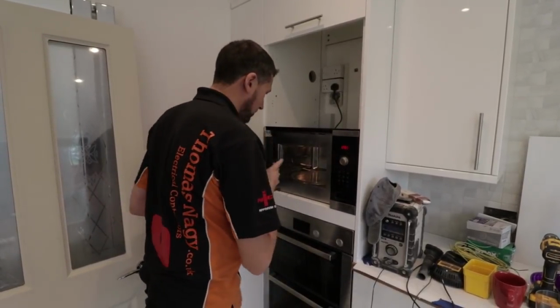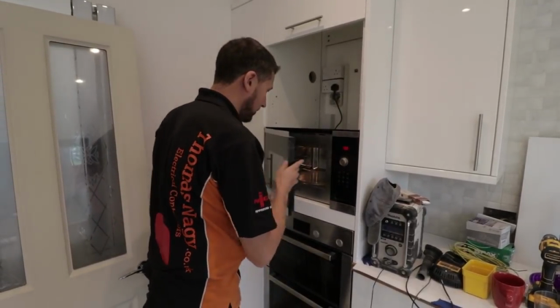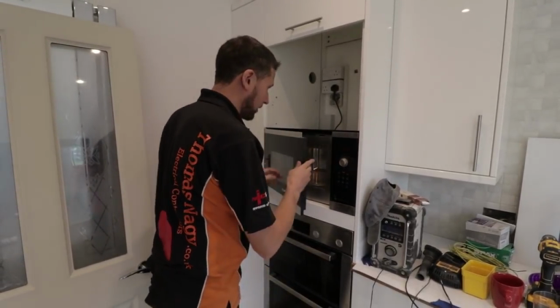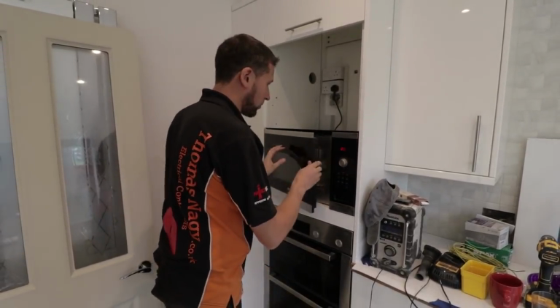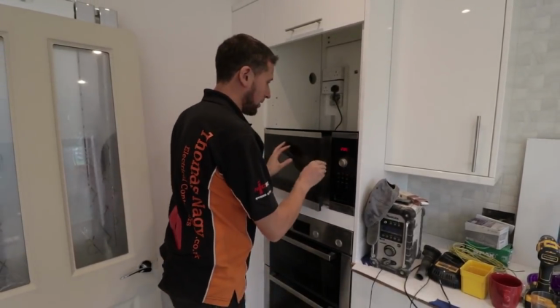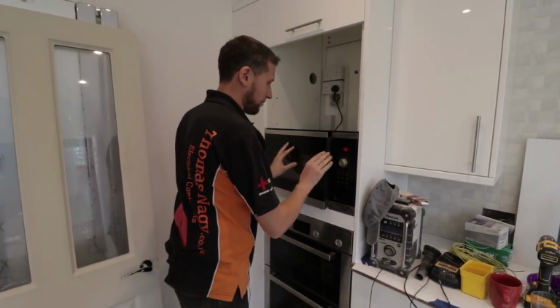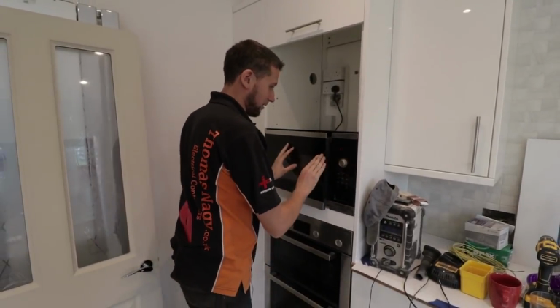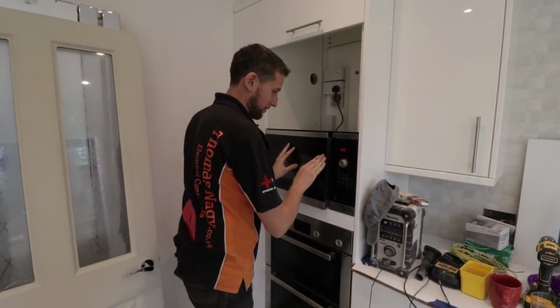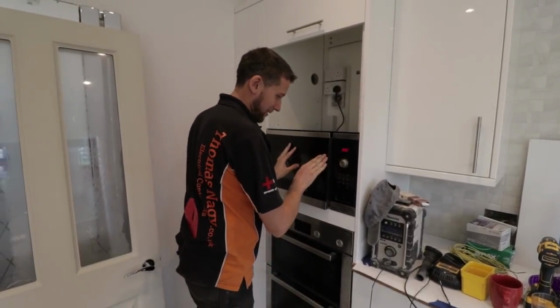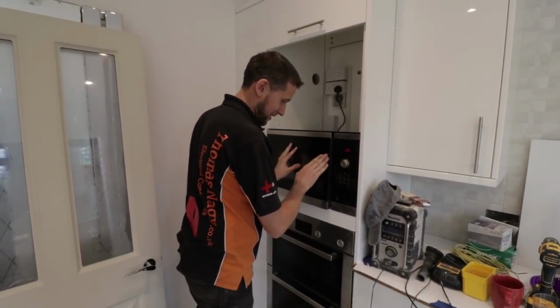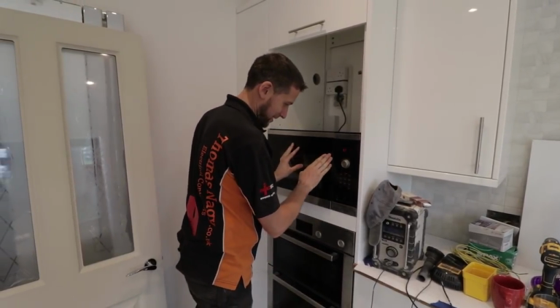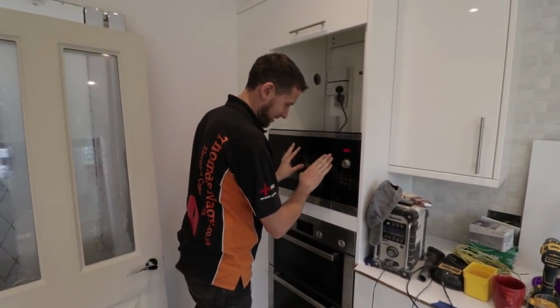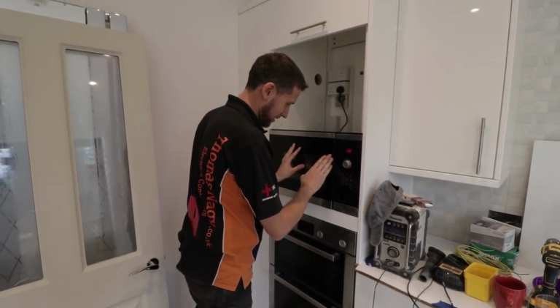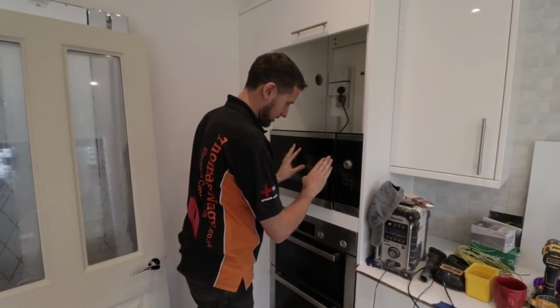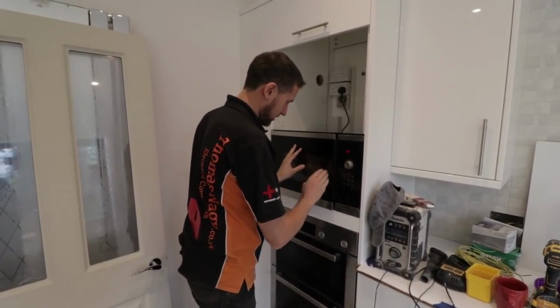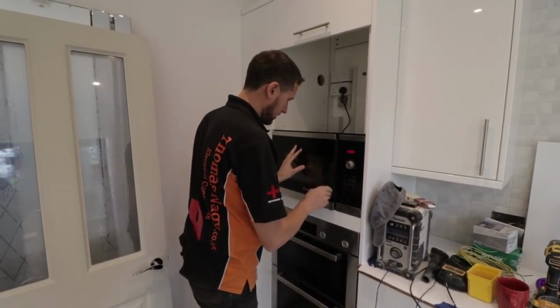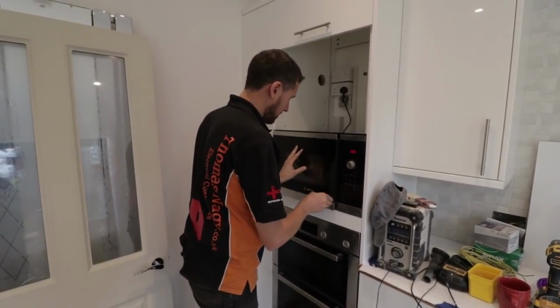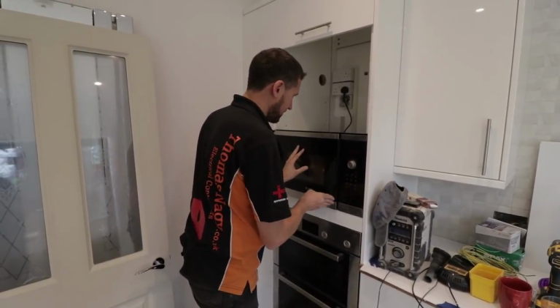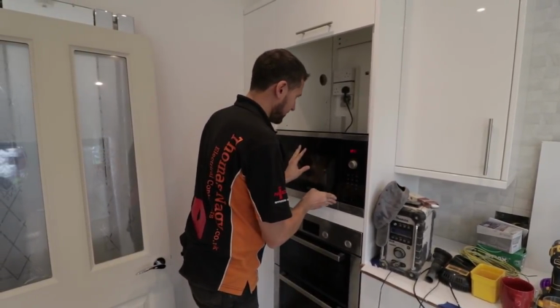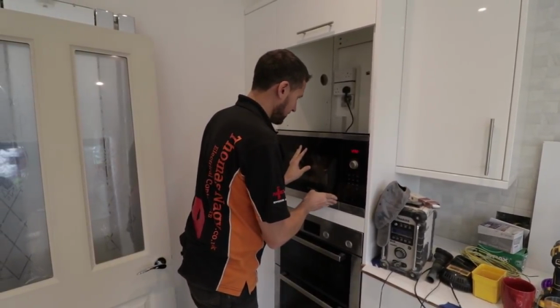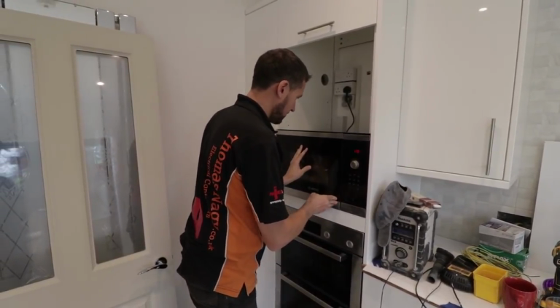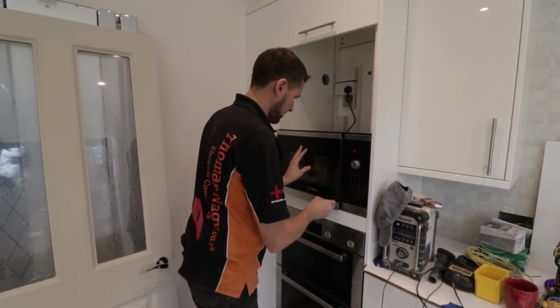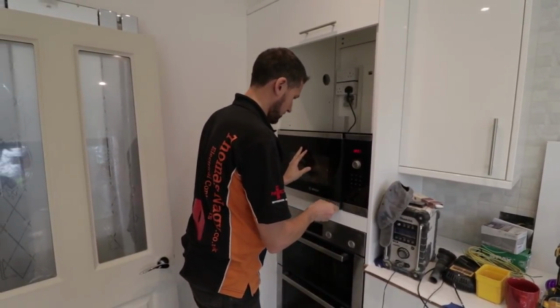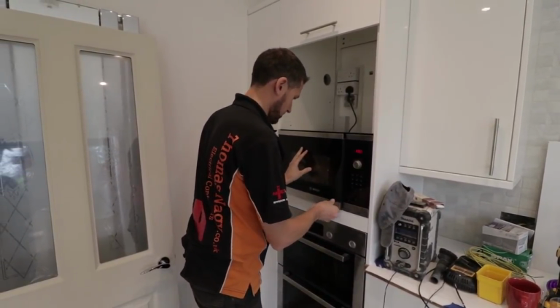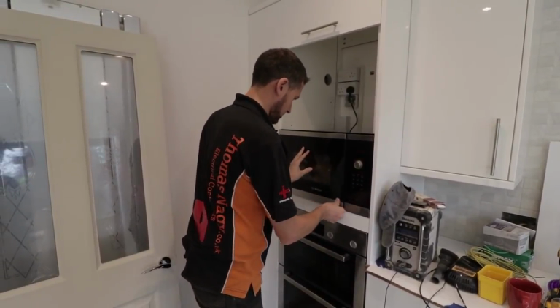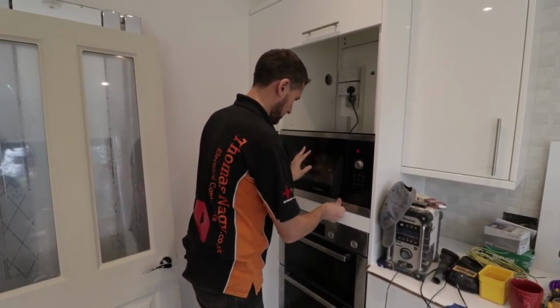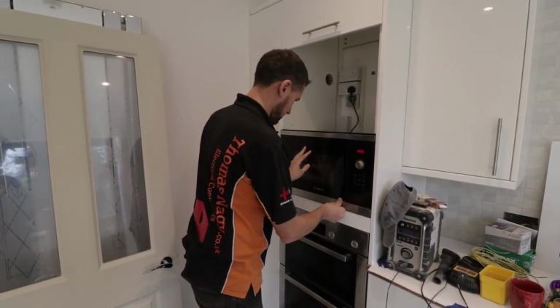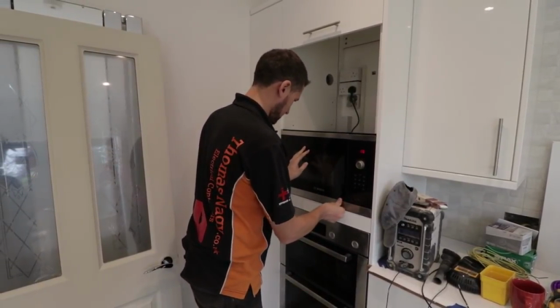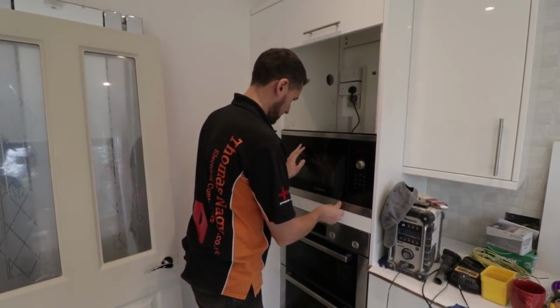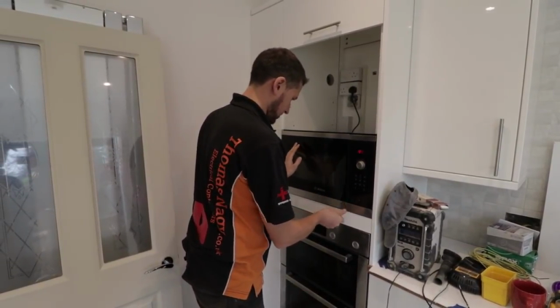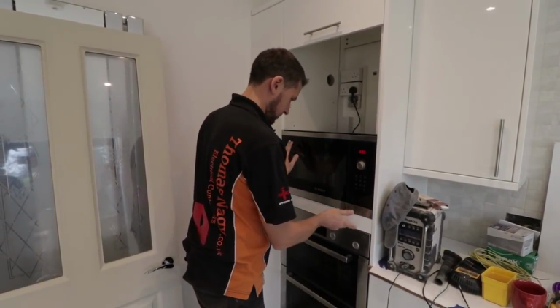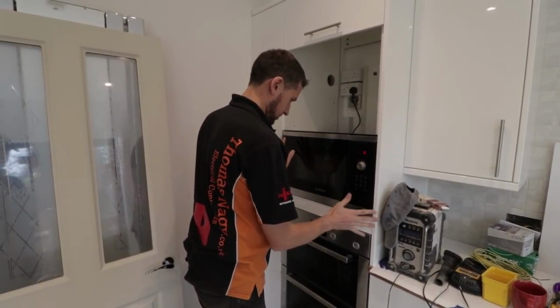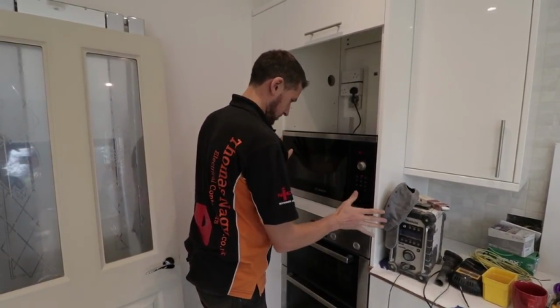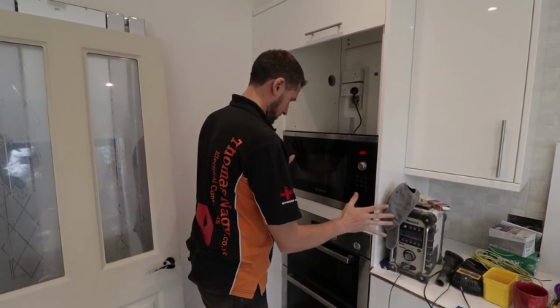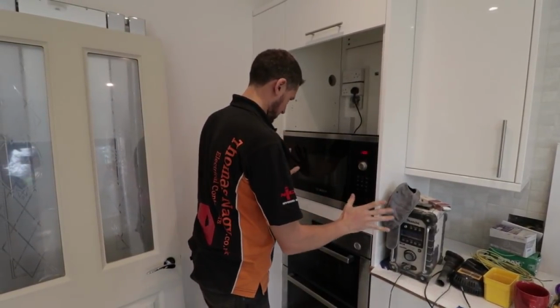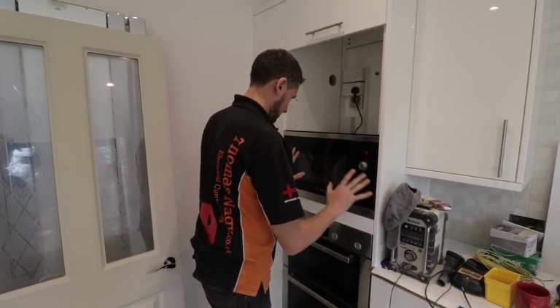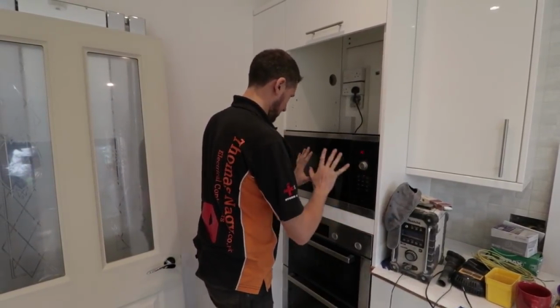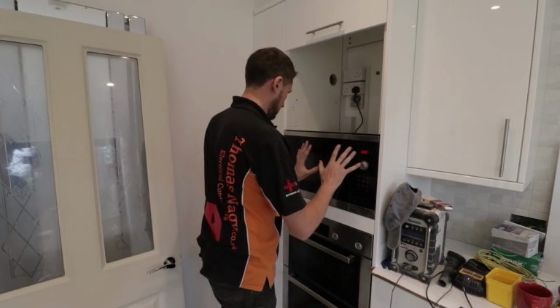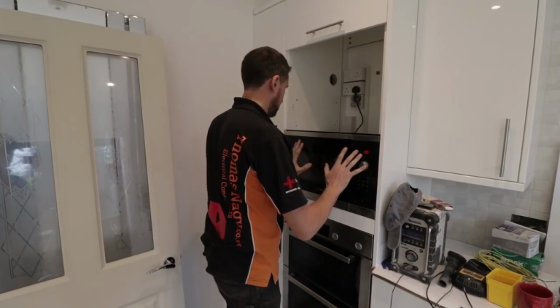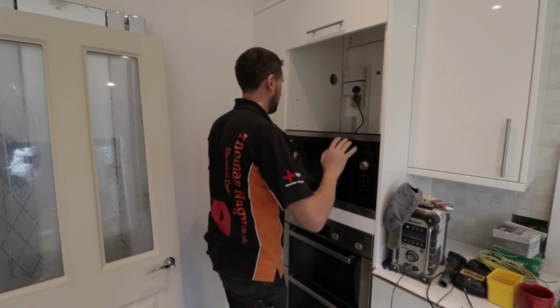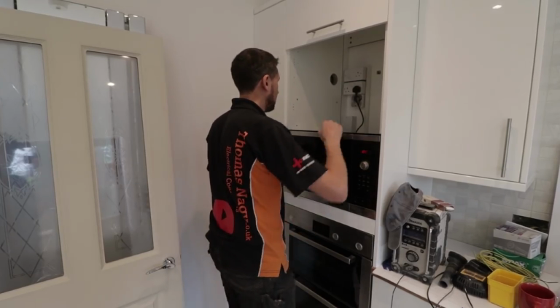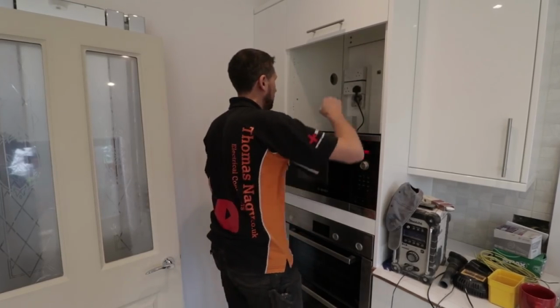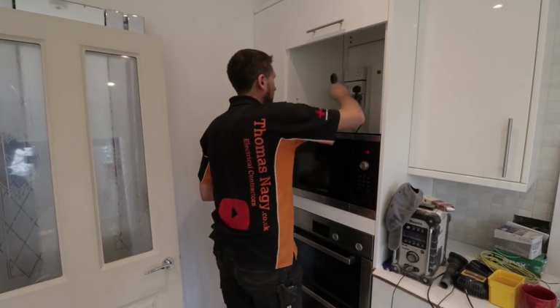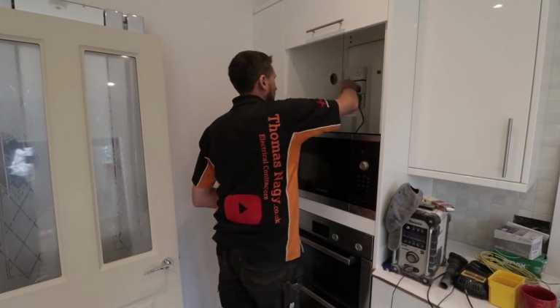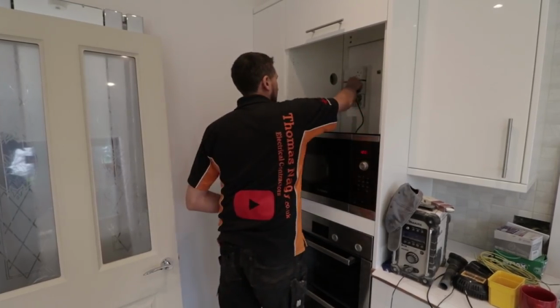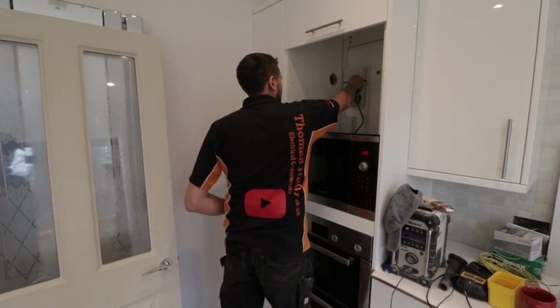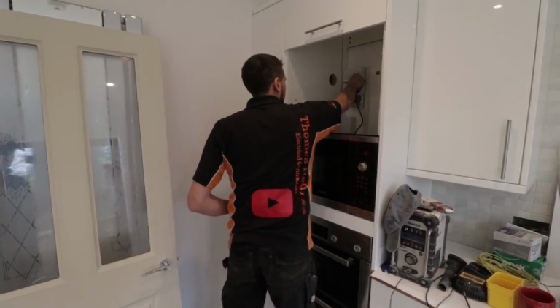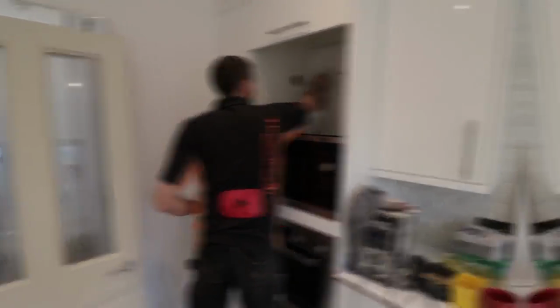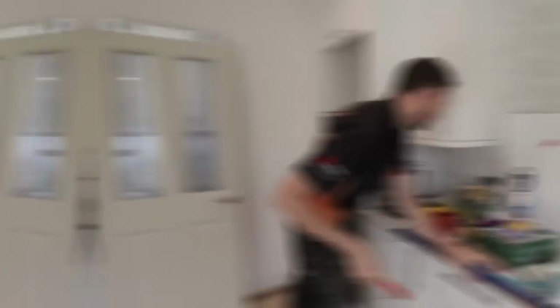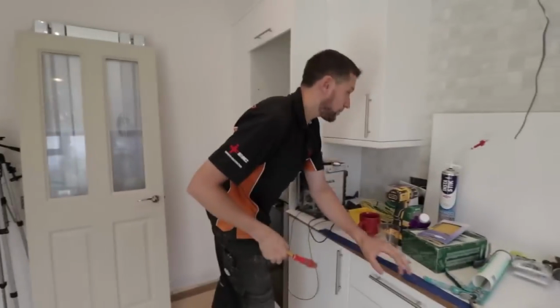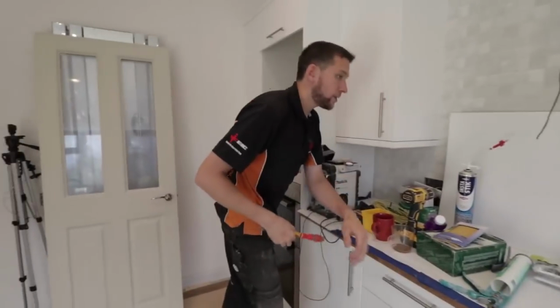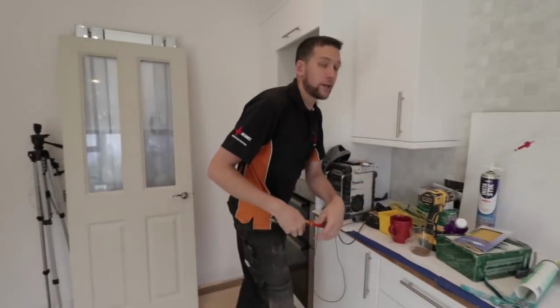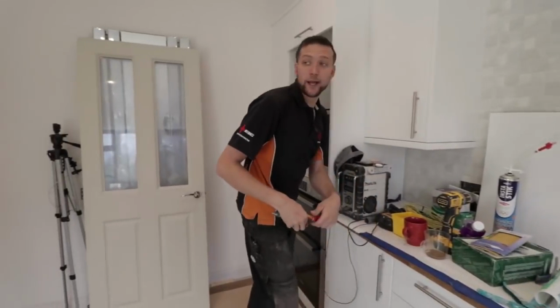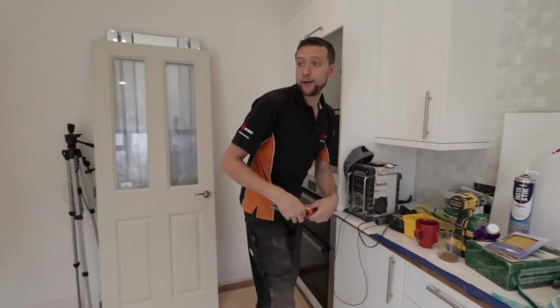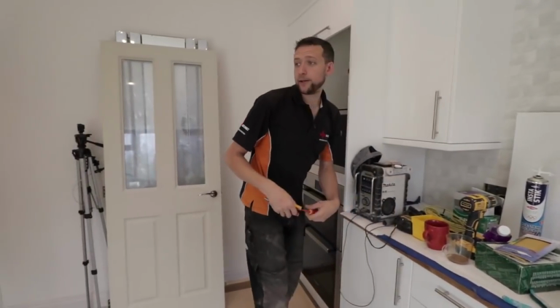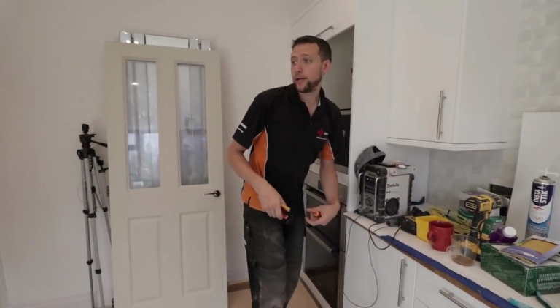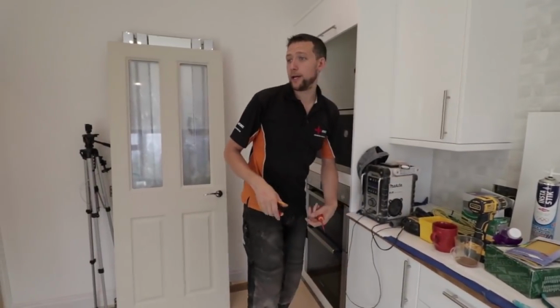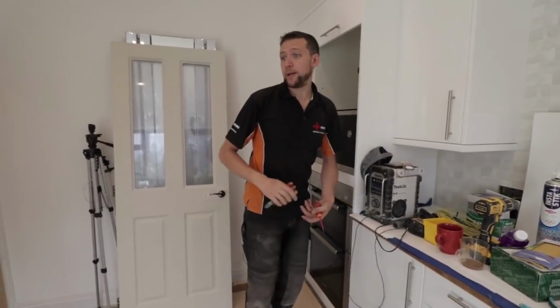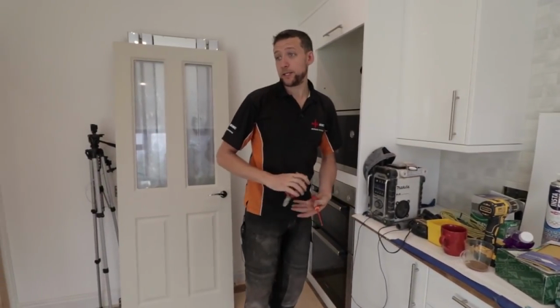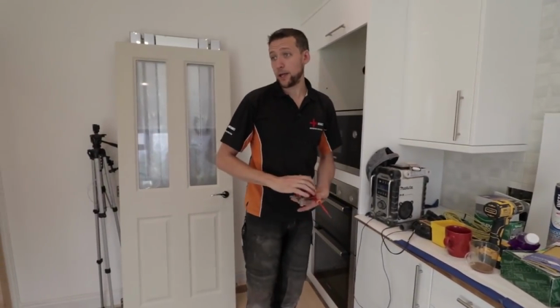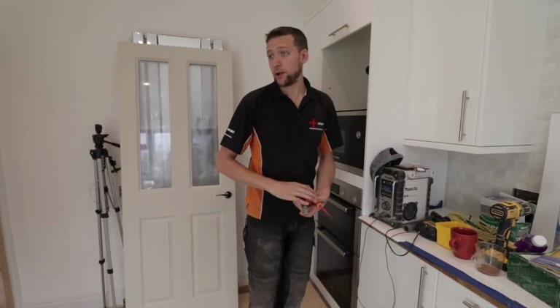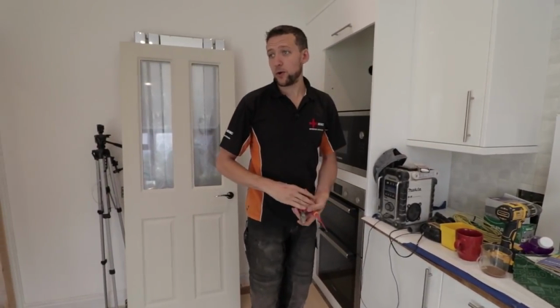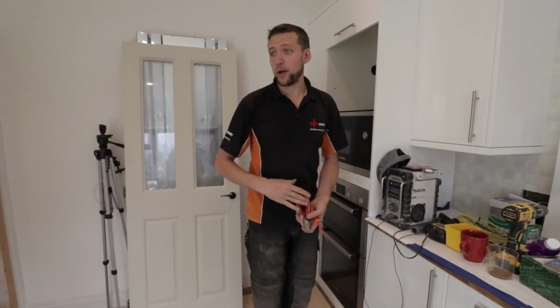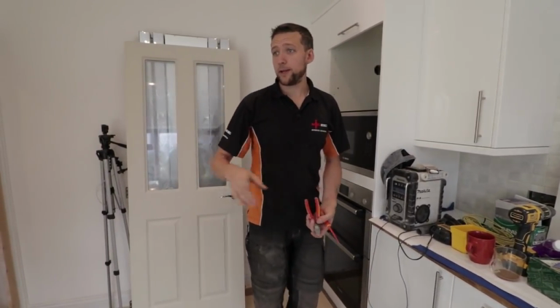One microwave oven. That'll do. It's going all right.